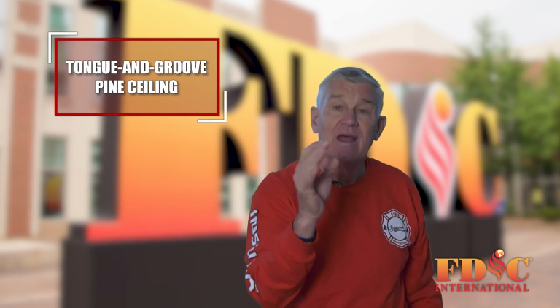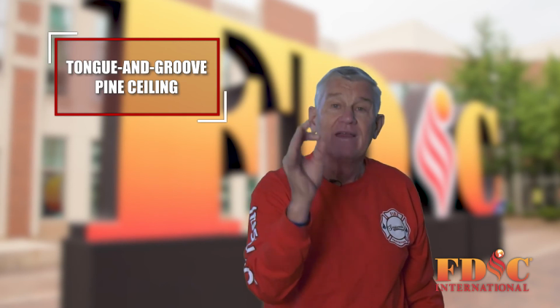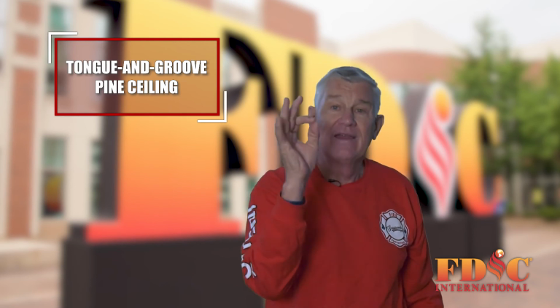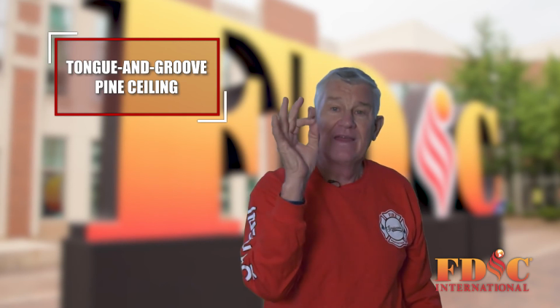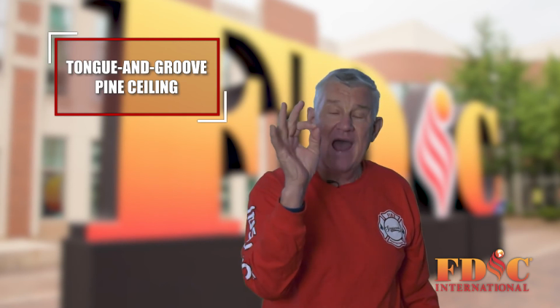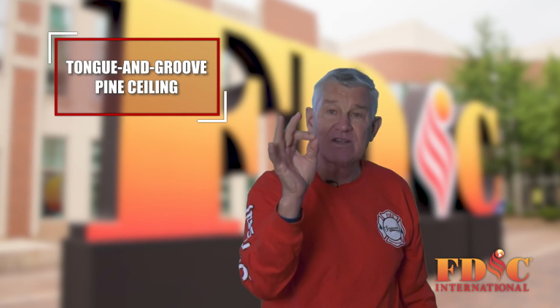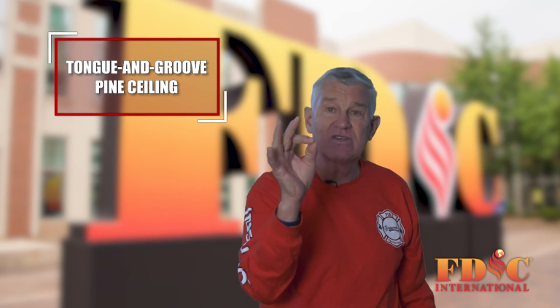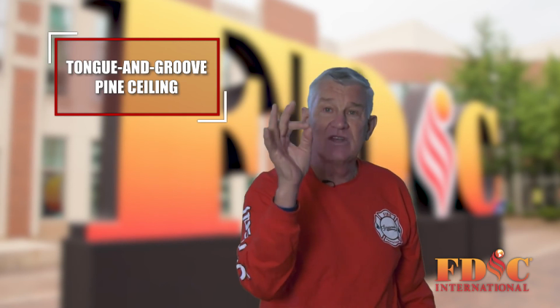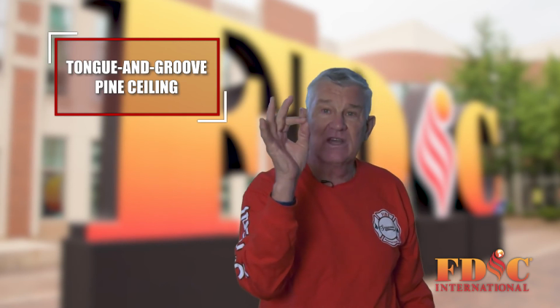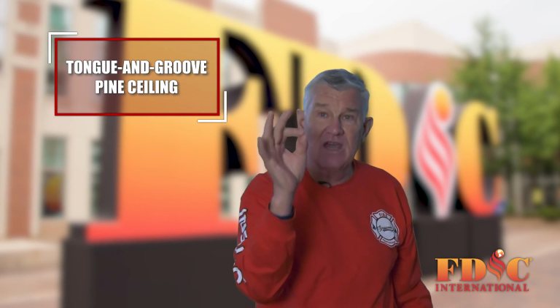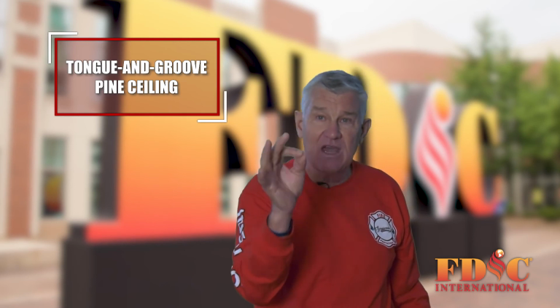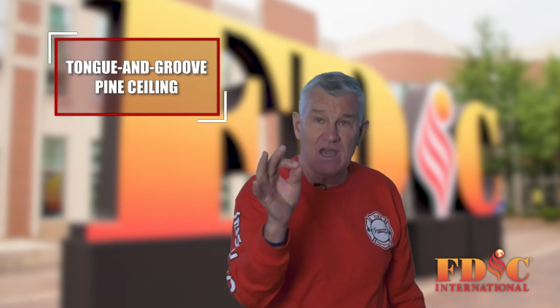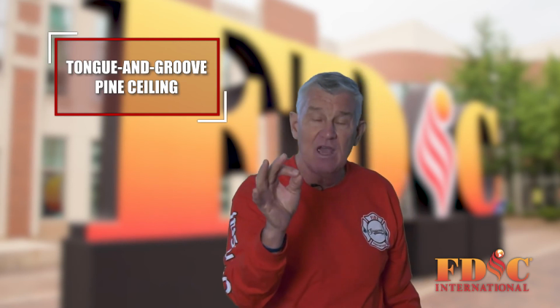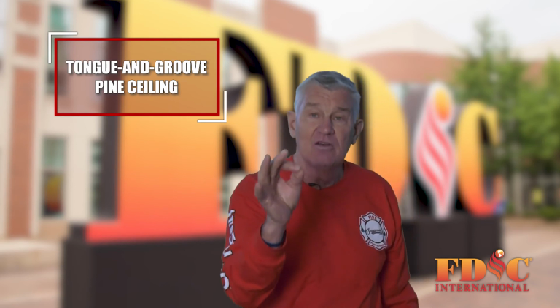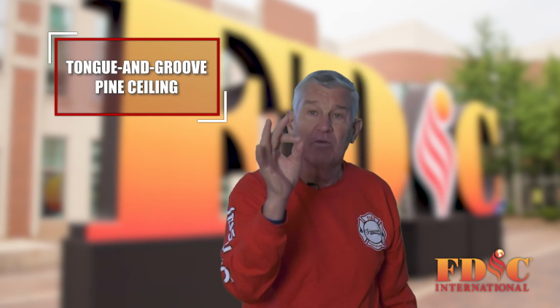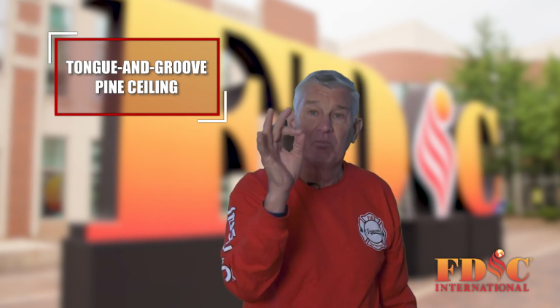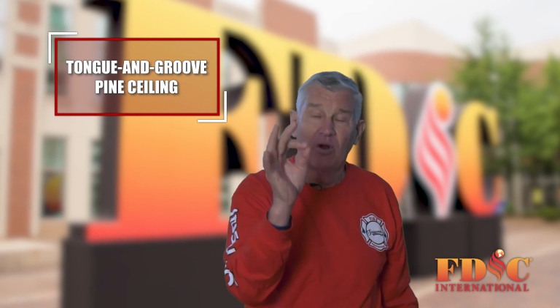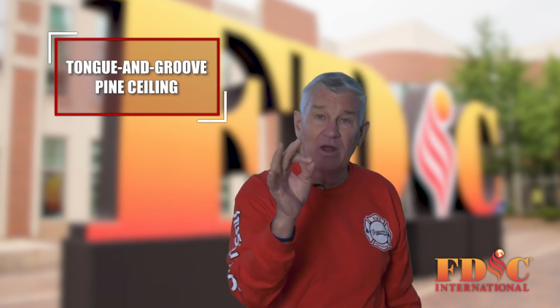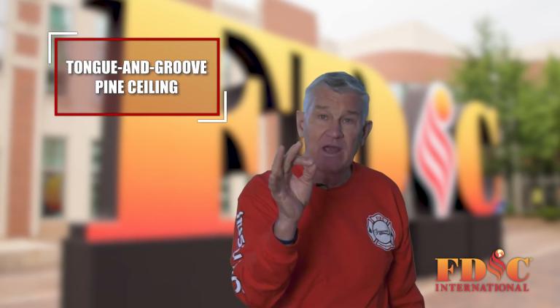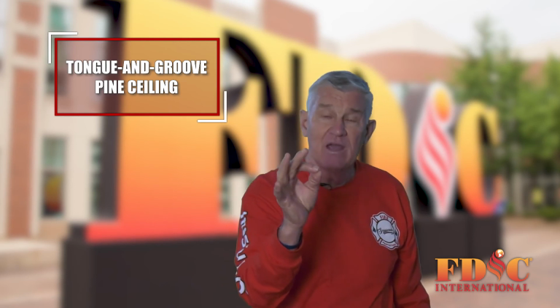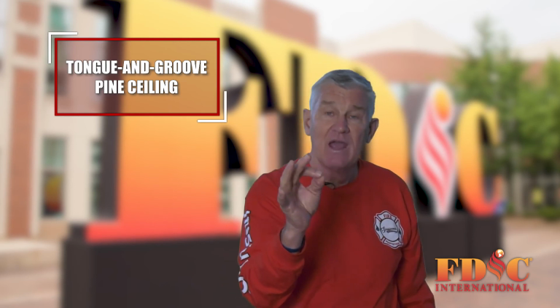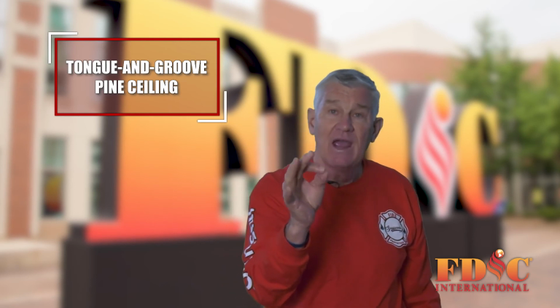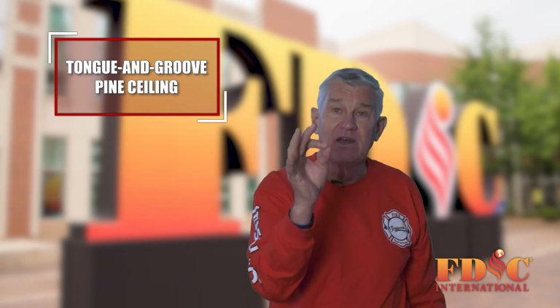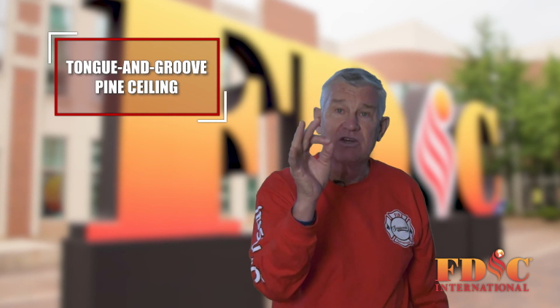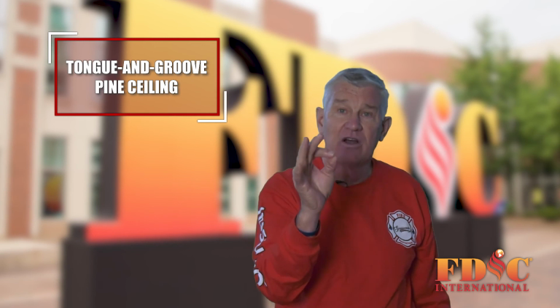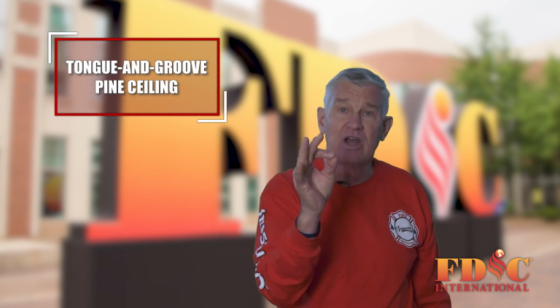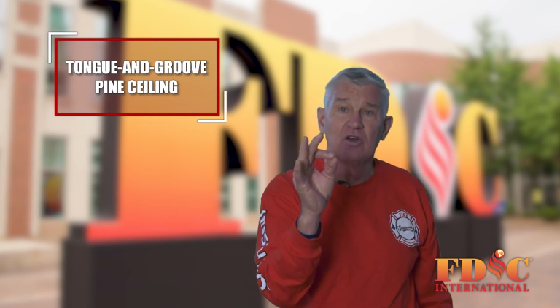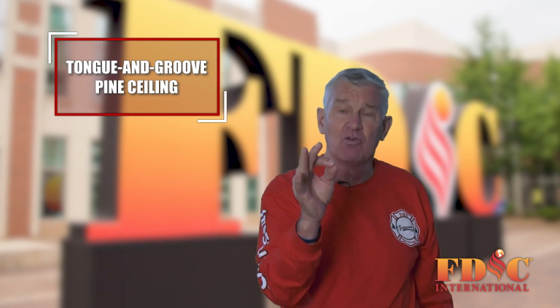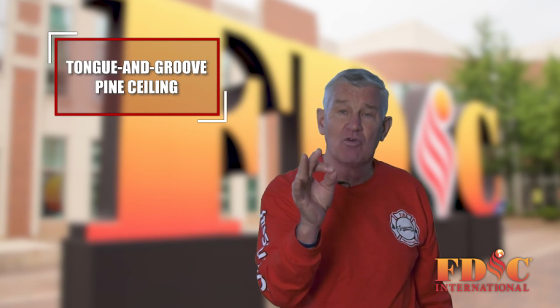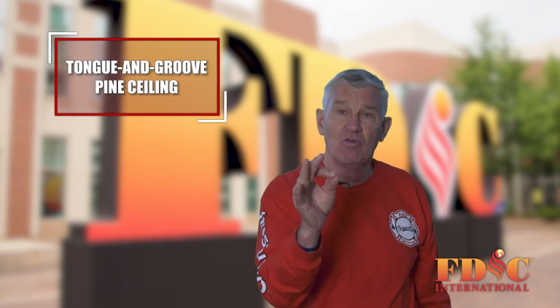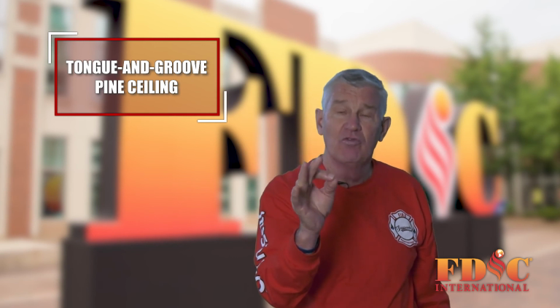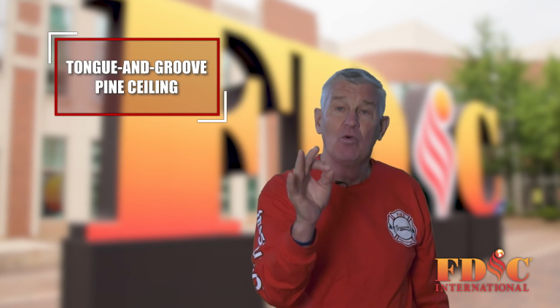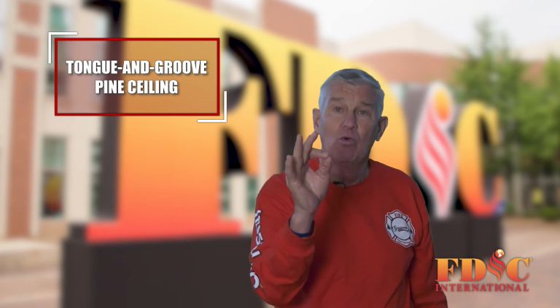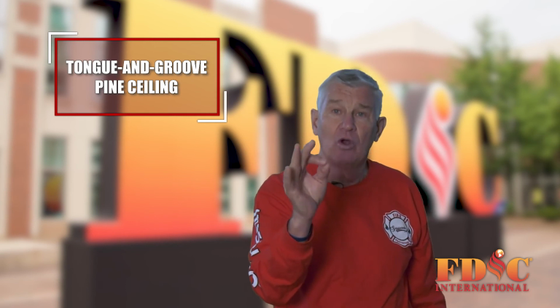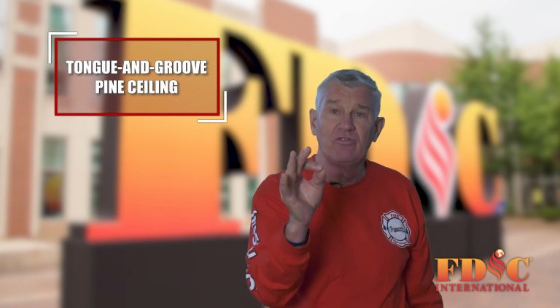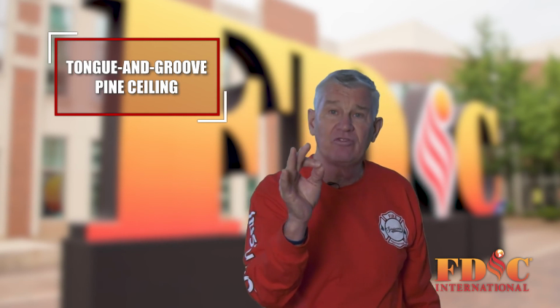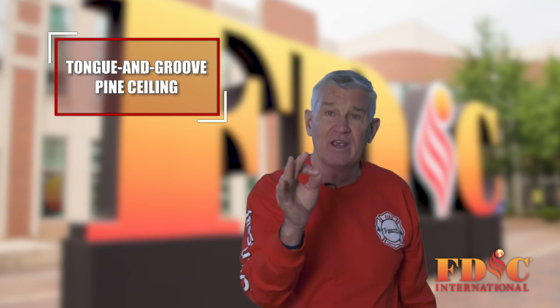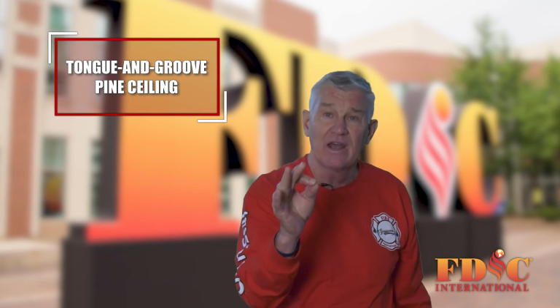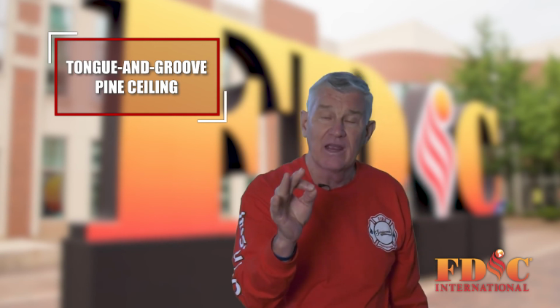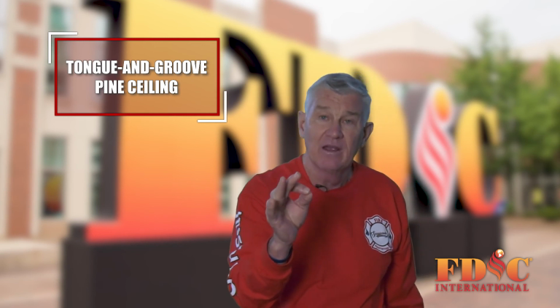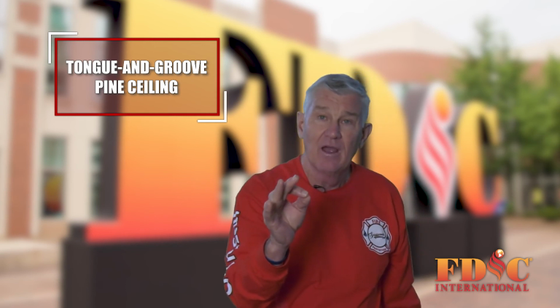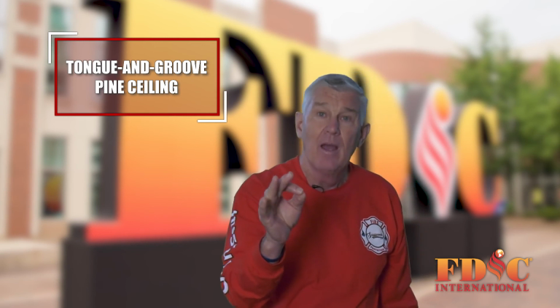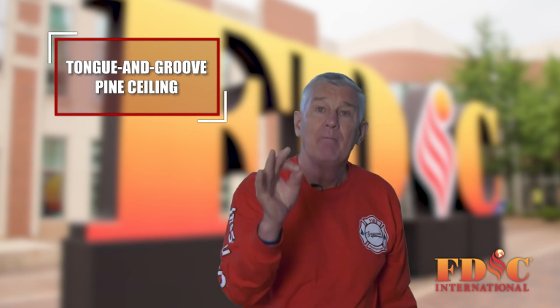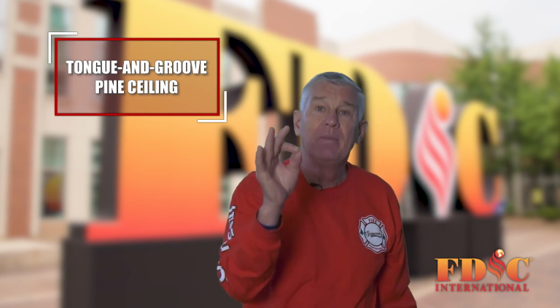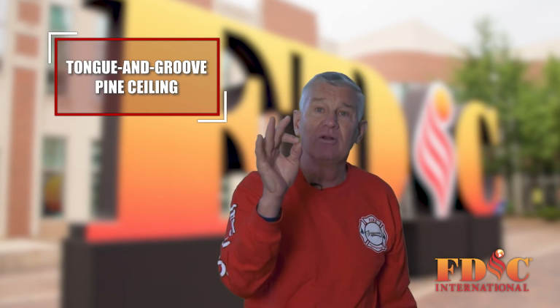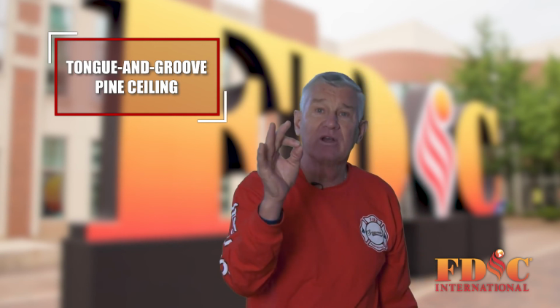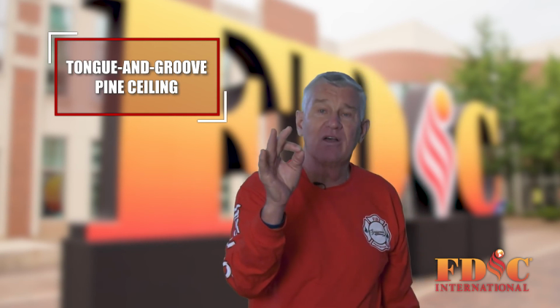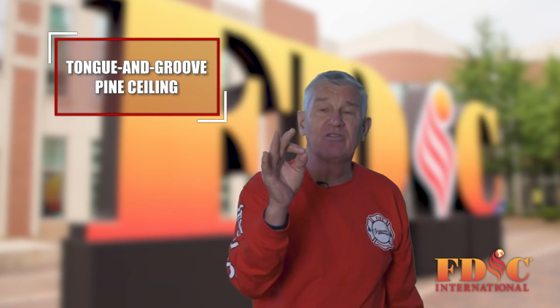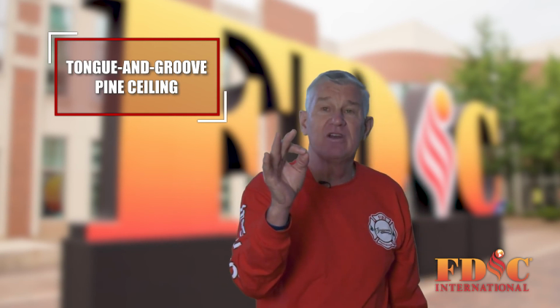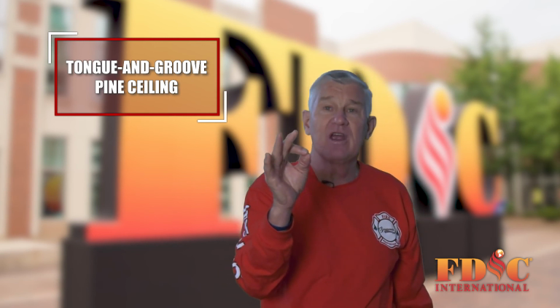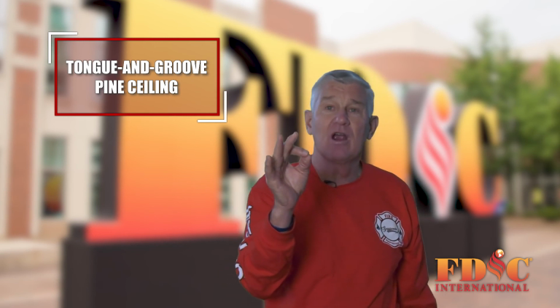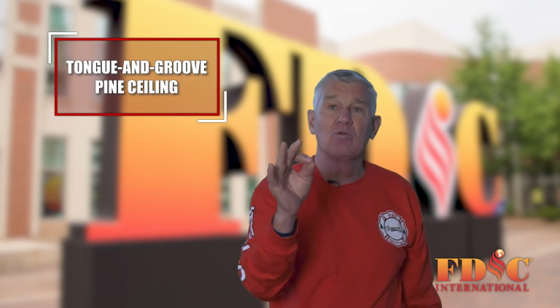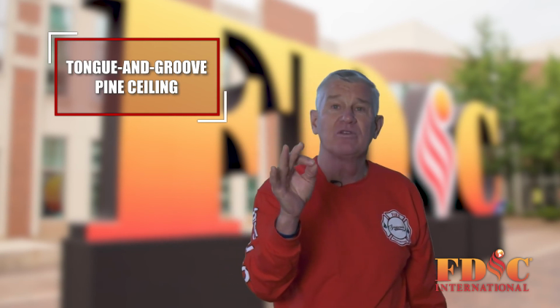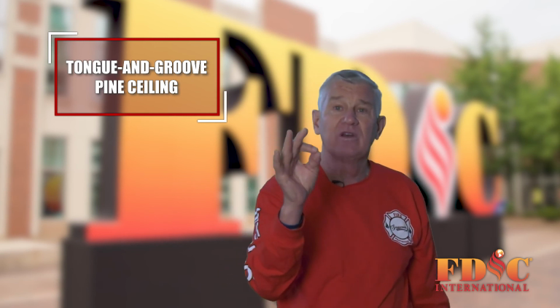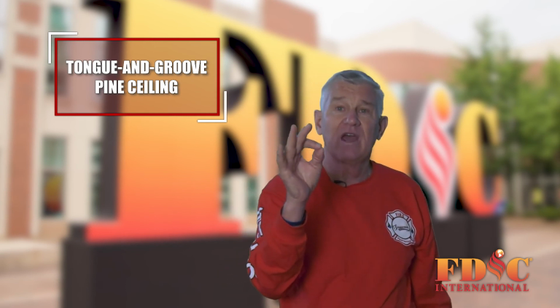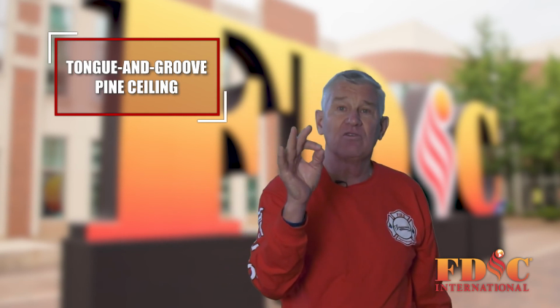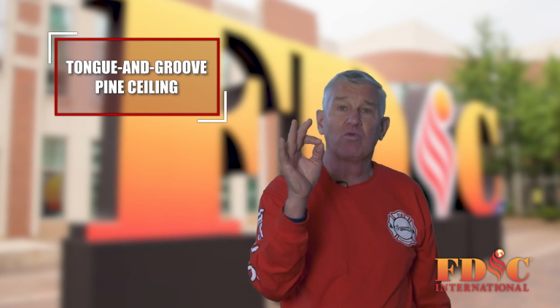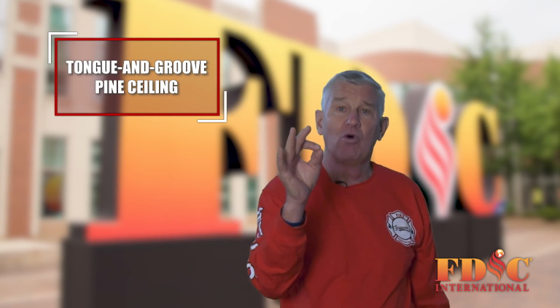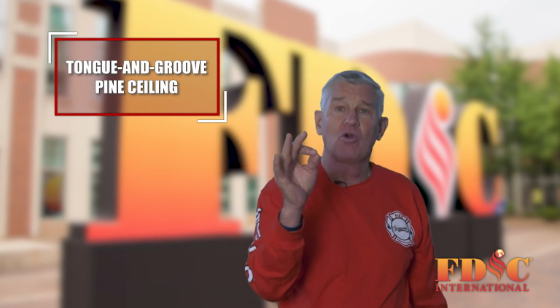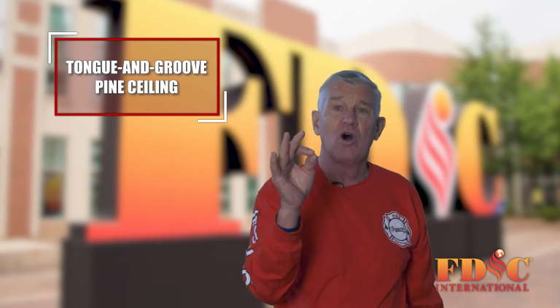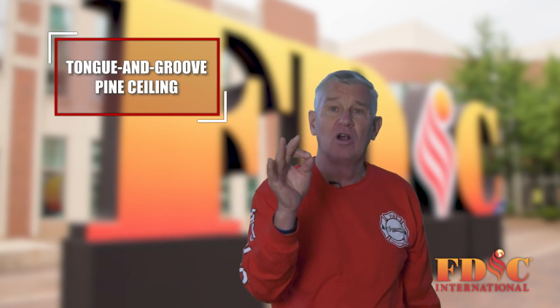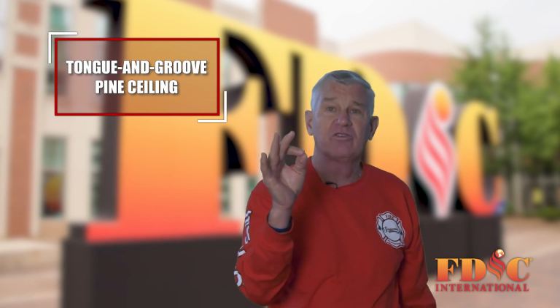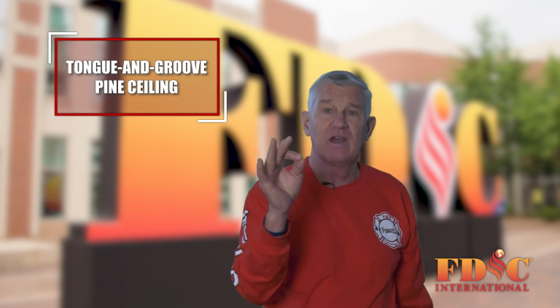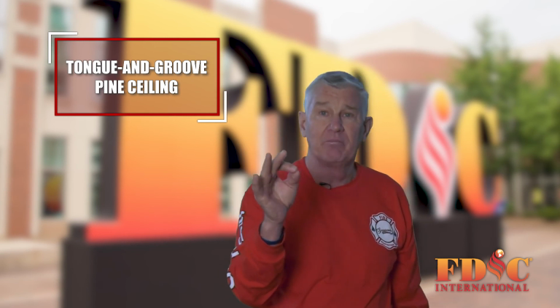That's the key to pulling a tongue-and-groove wood ceiling. Bill Guston here with today's roll call tip.